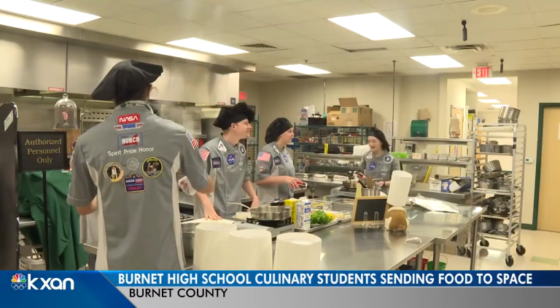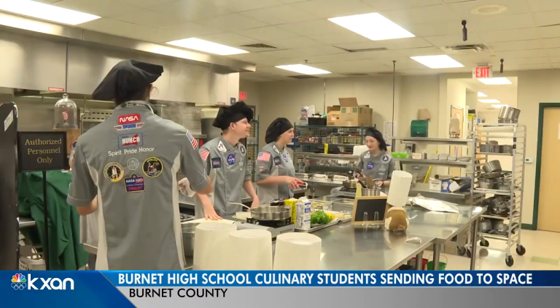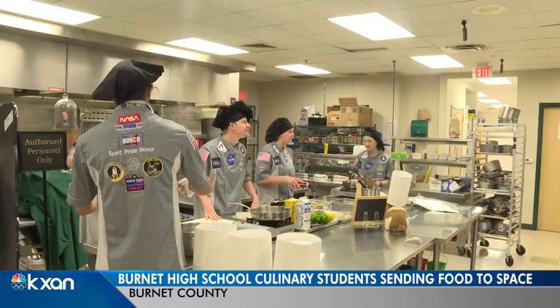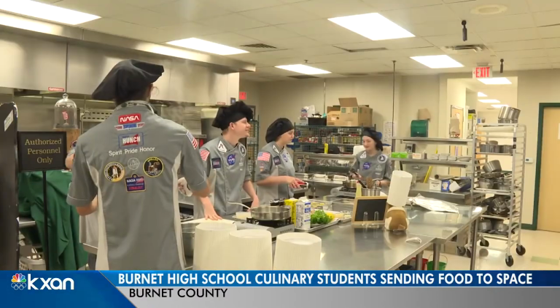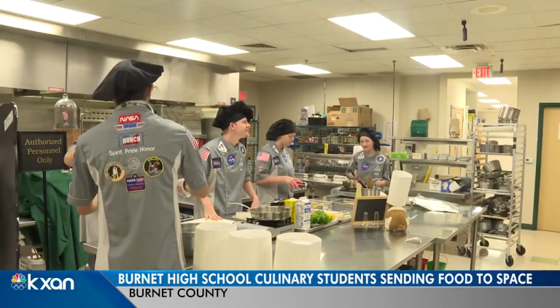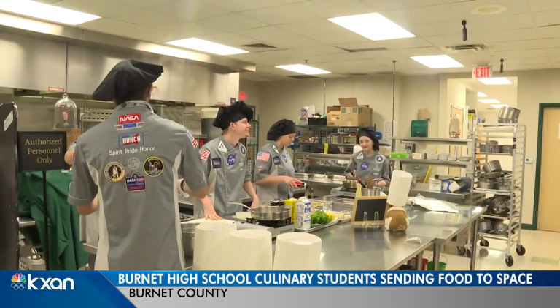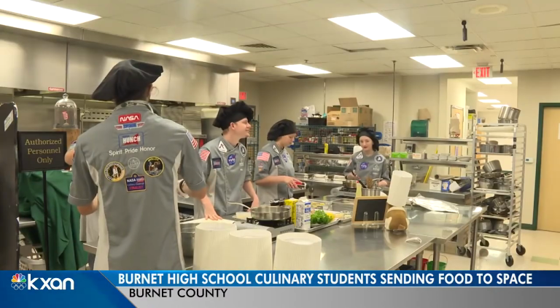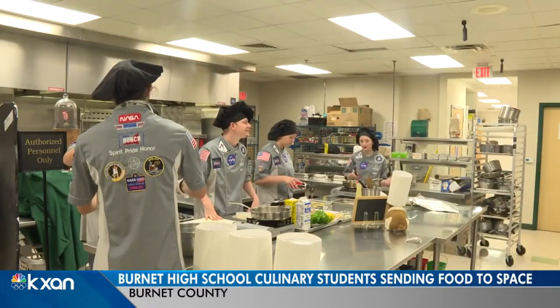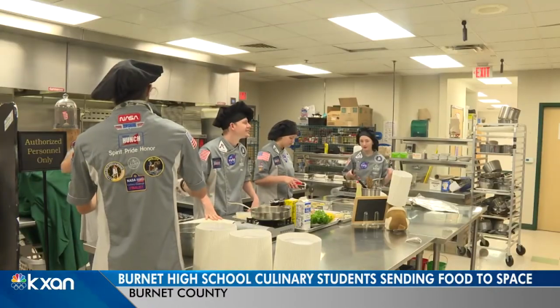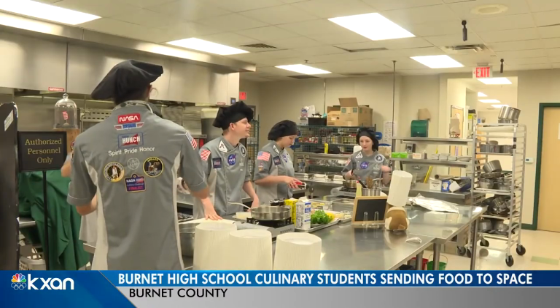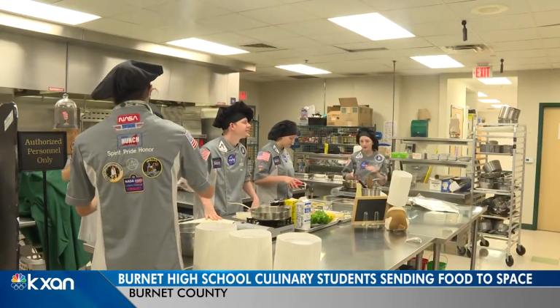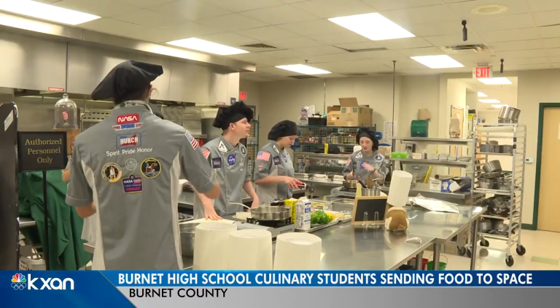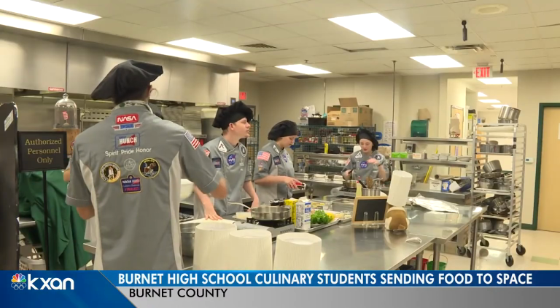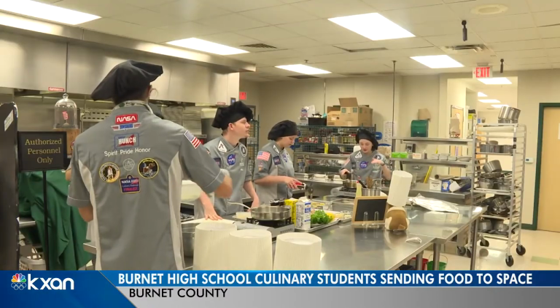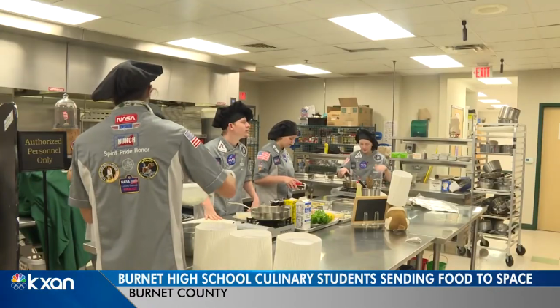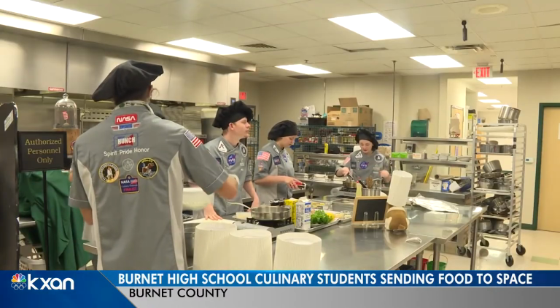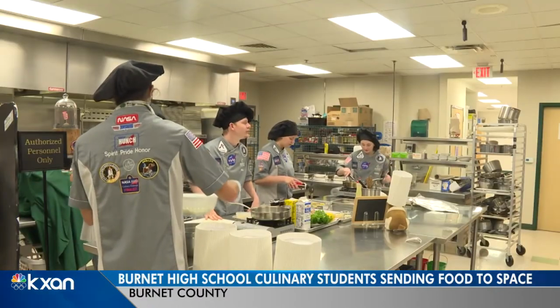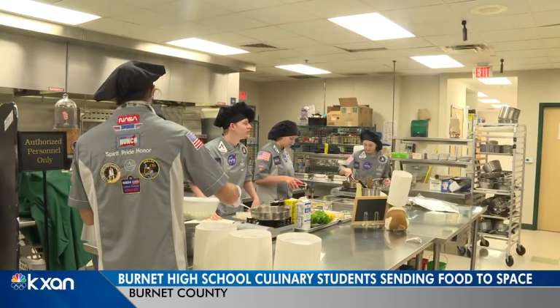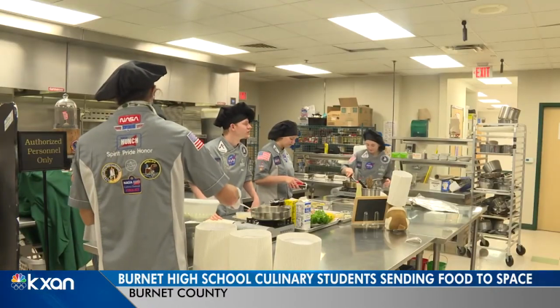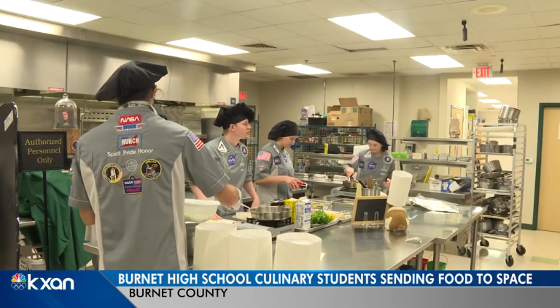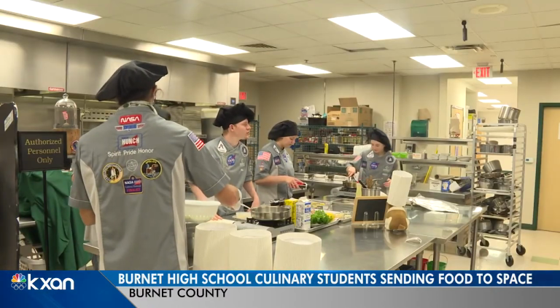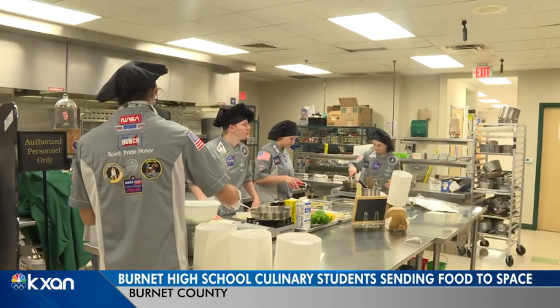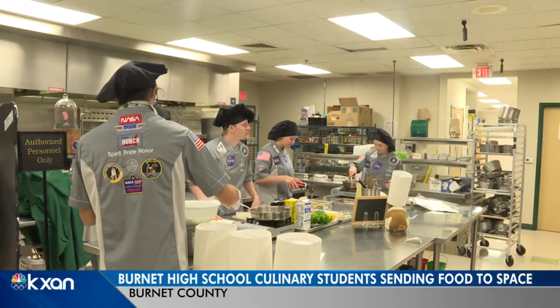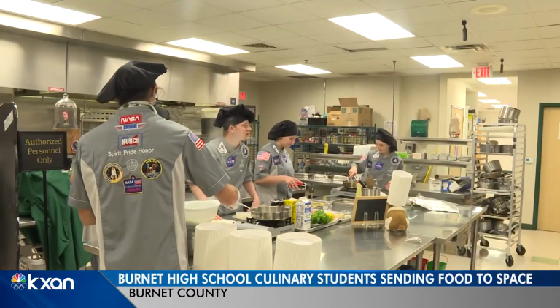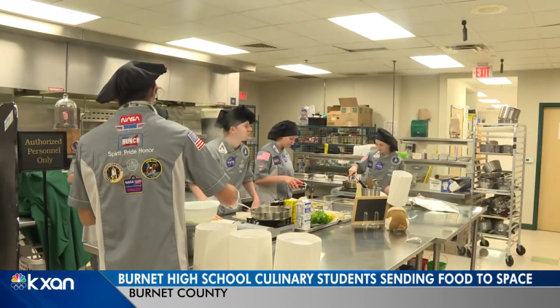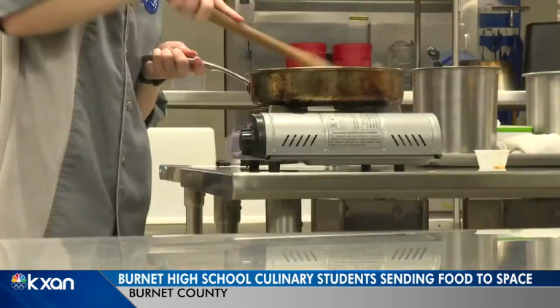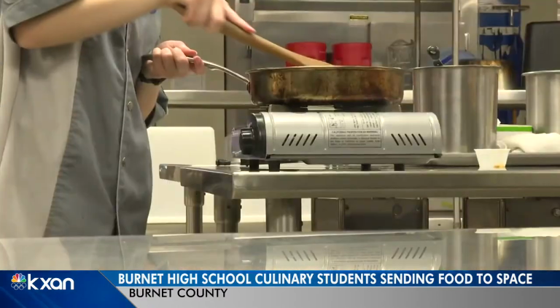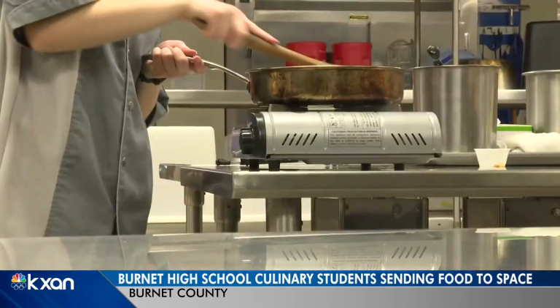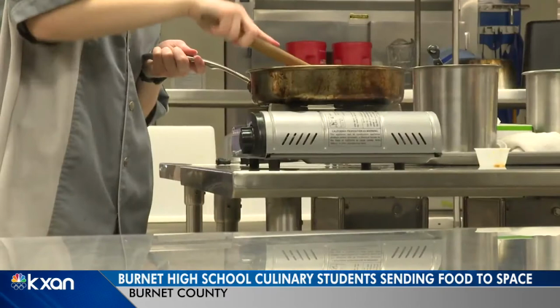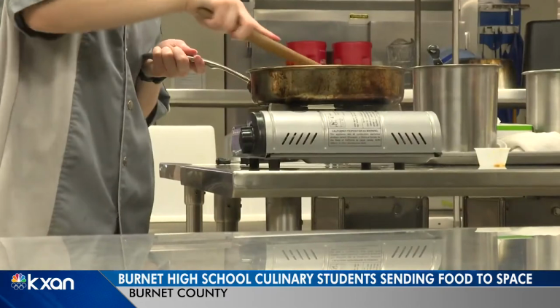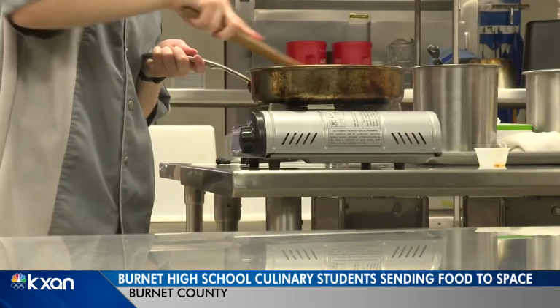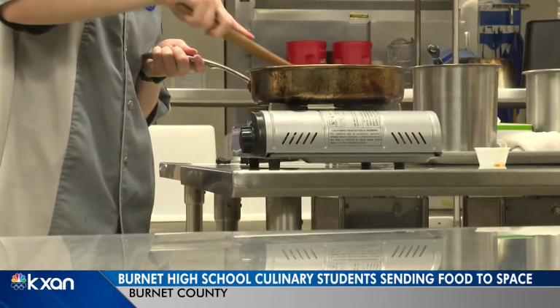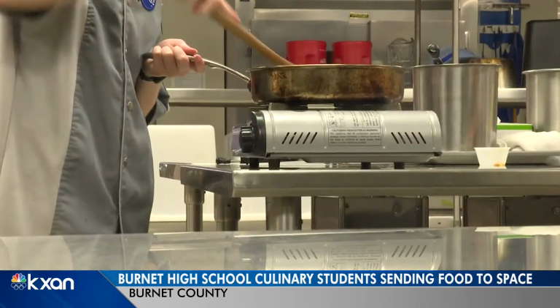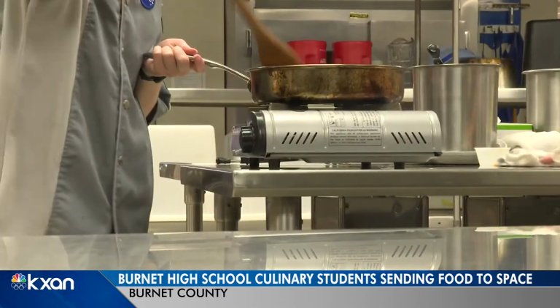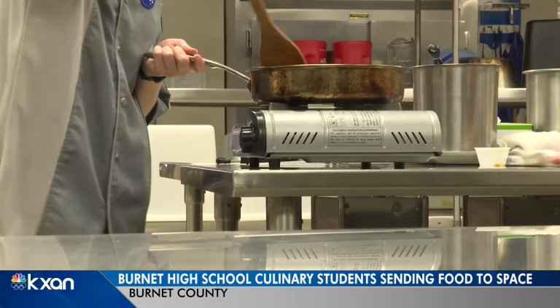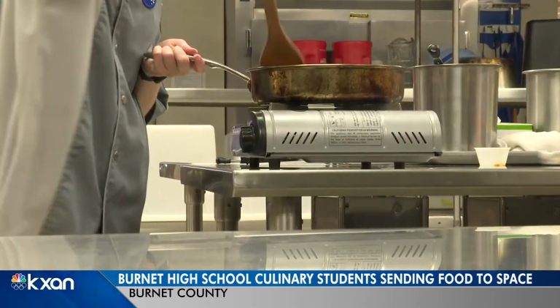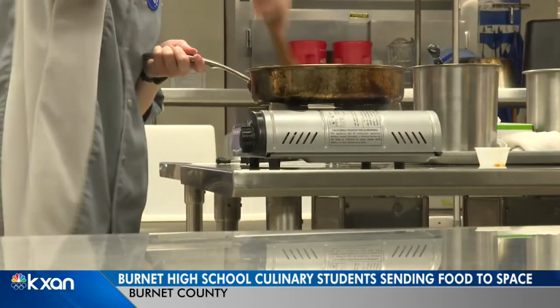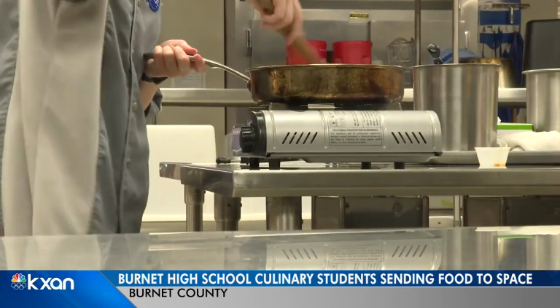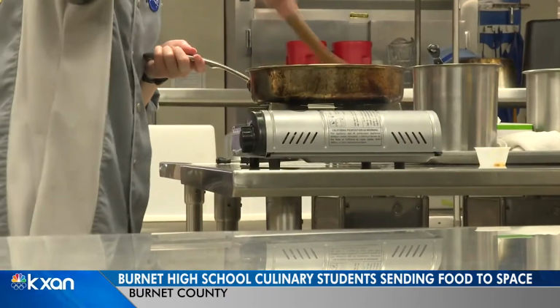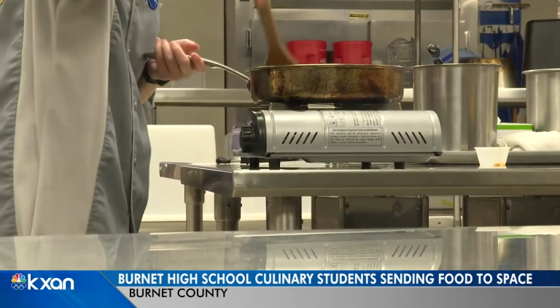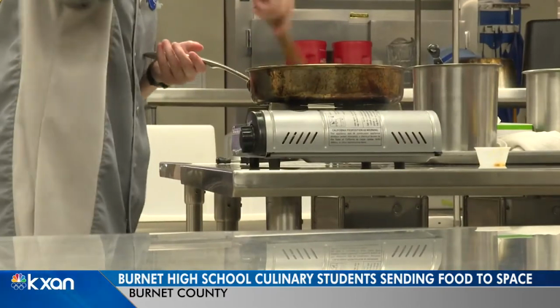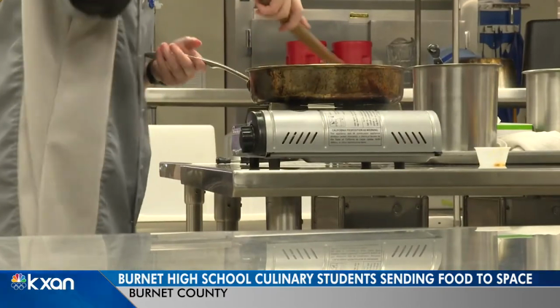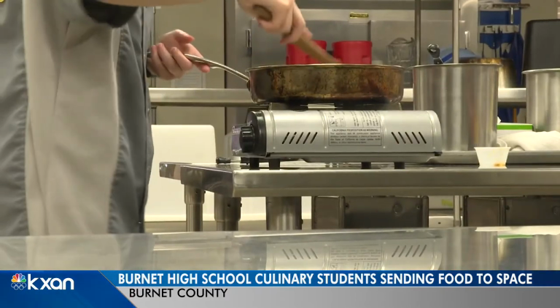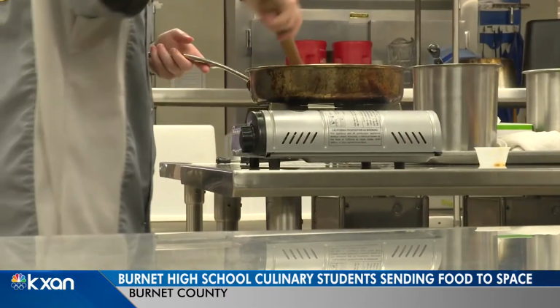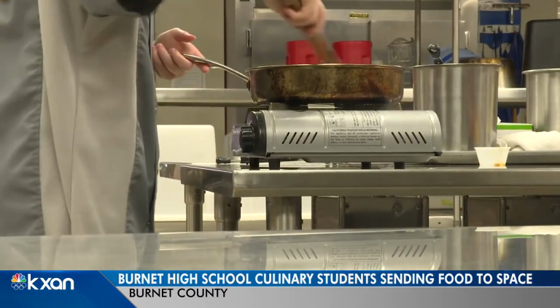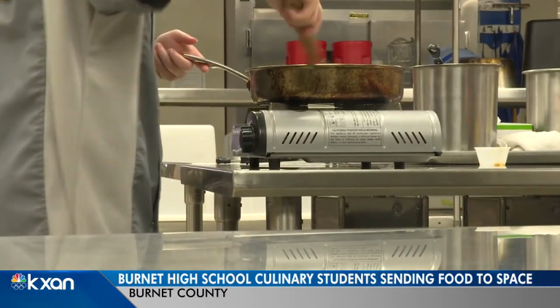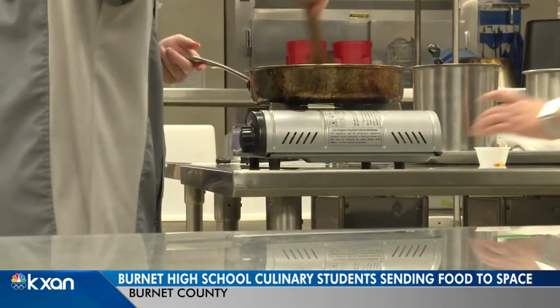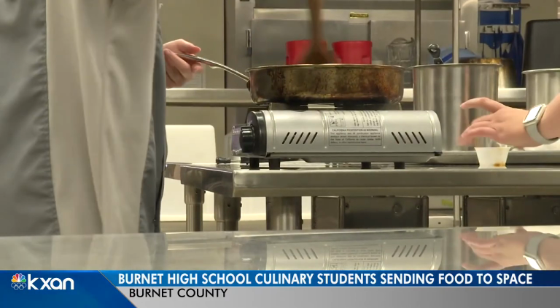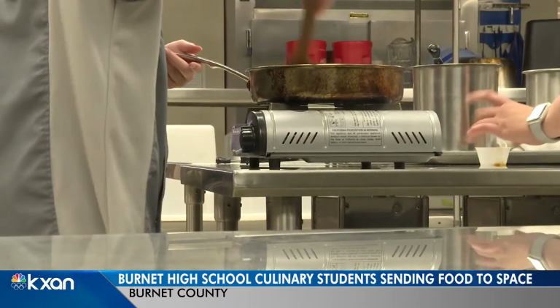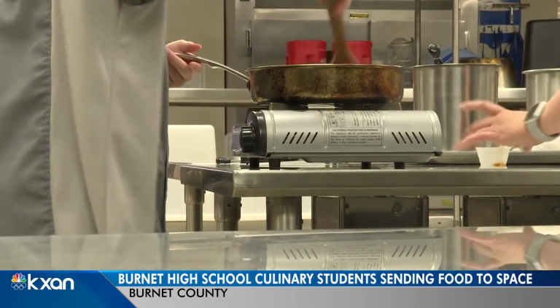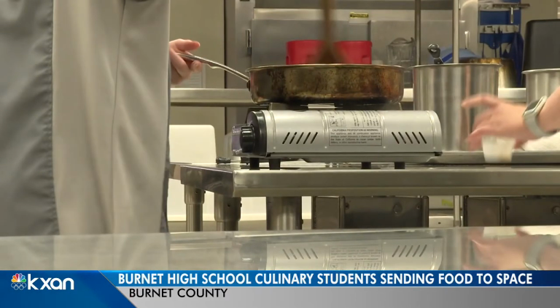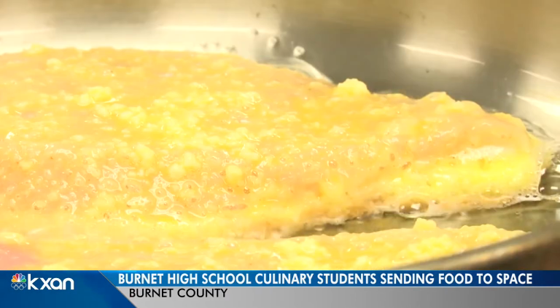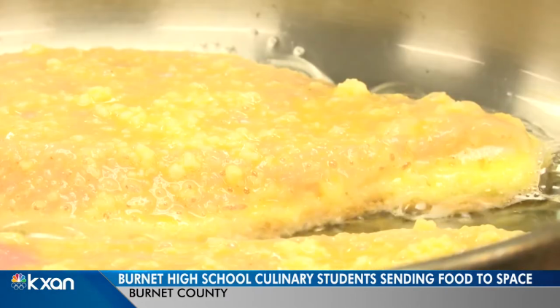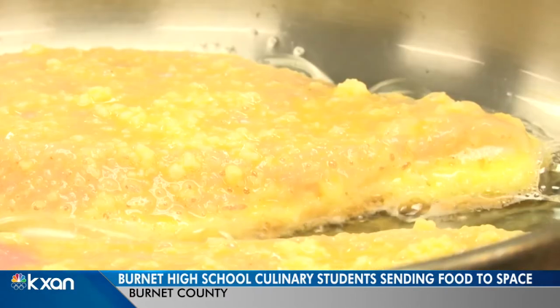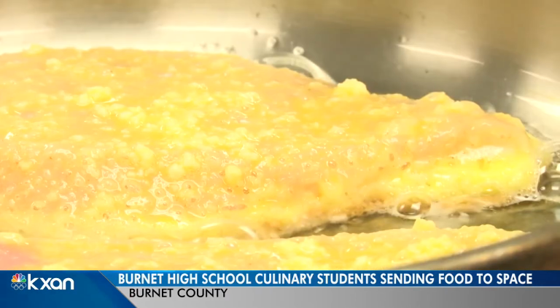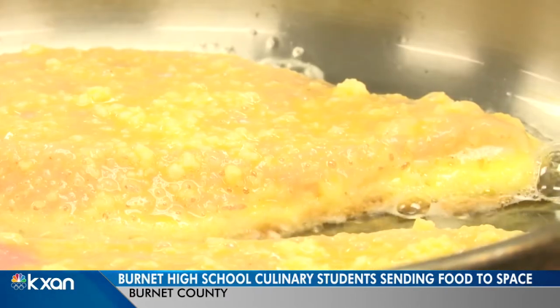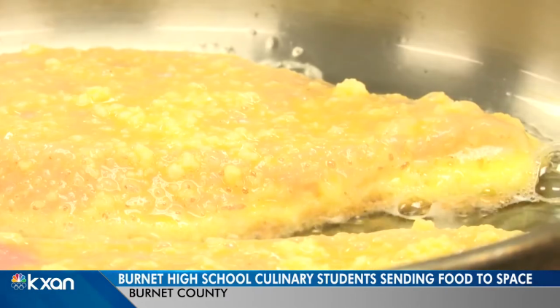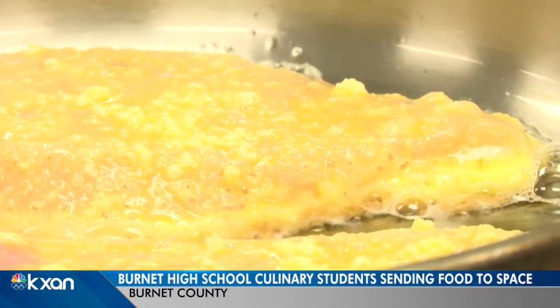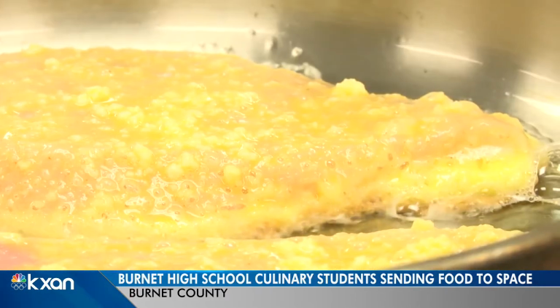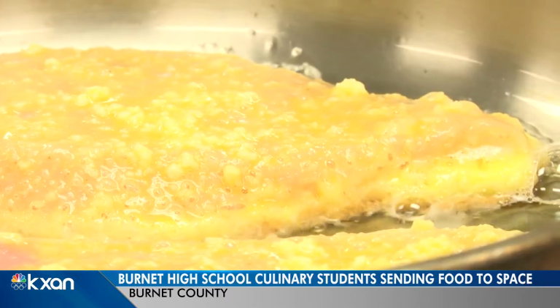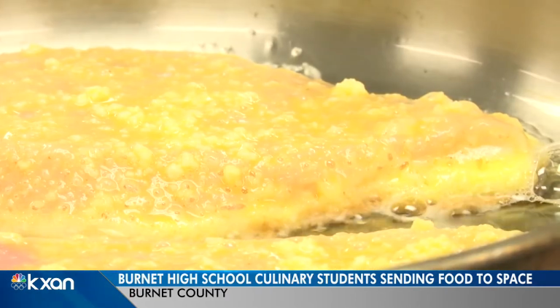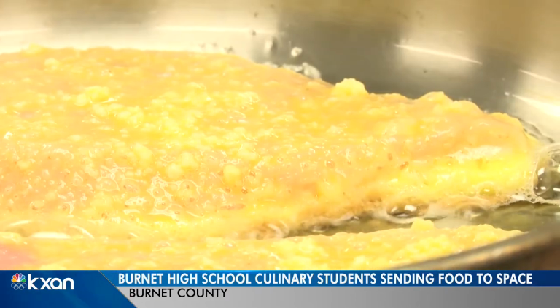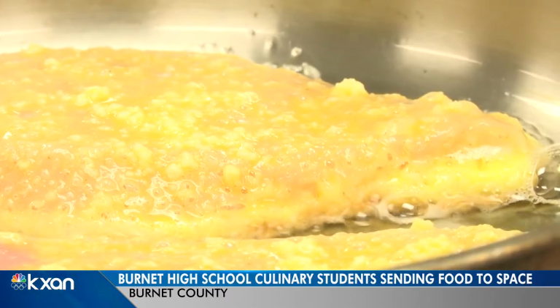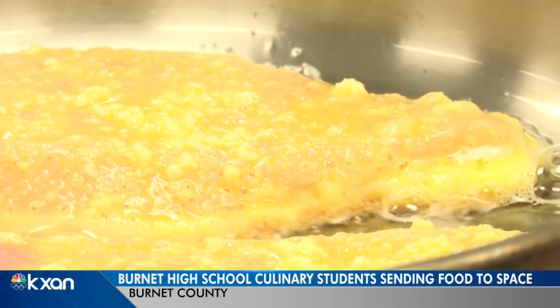J.C. Houston and her culinary team of five spent their last year of high school researching and coming up with the winning recipe.